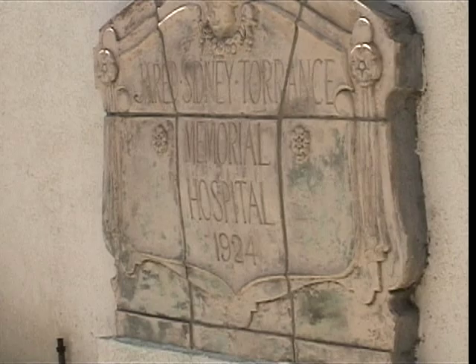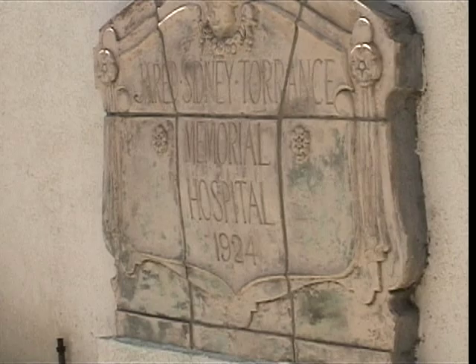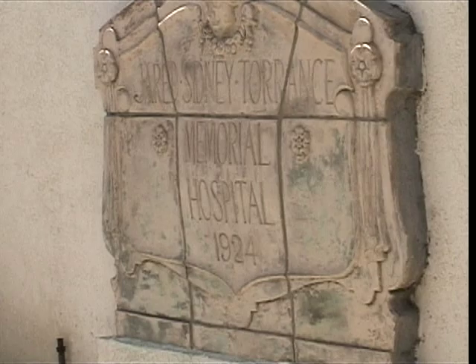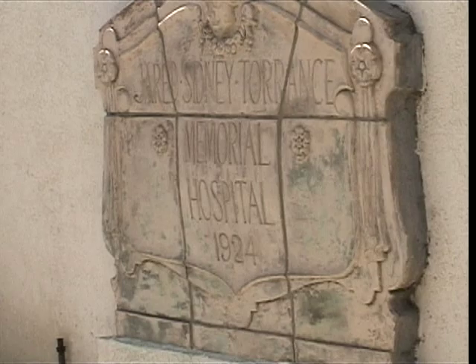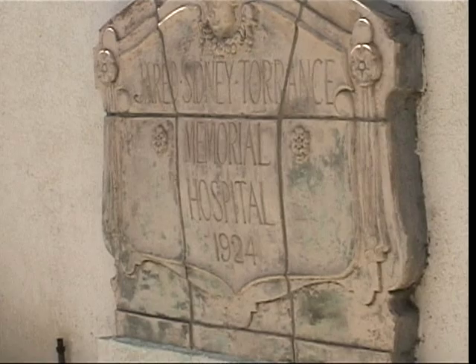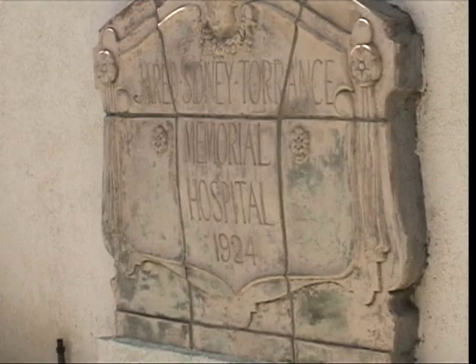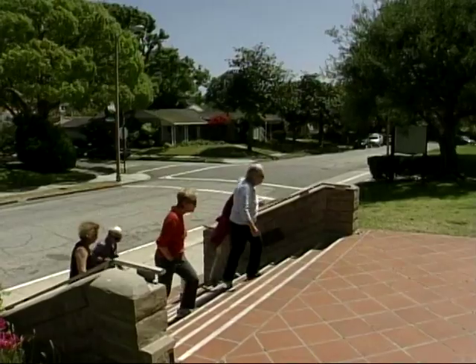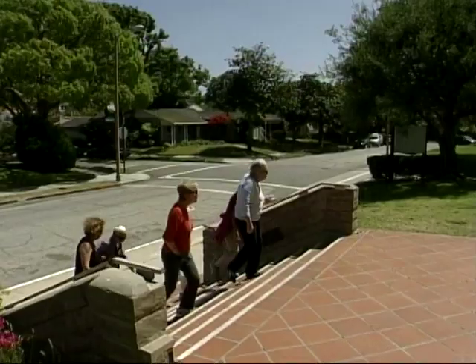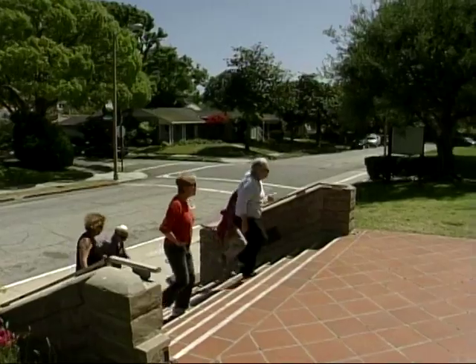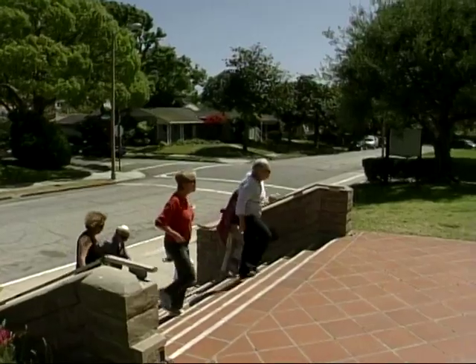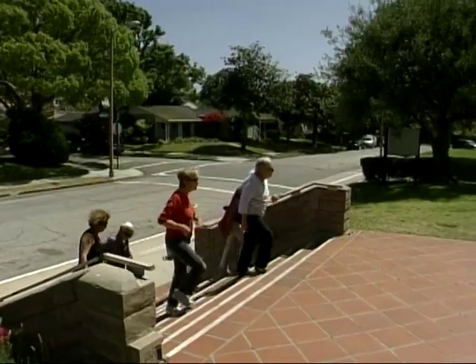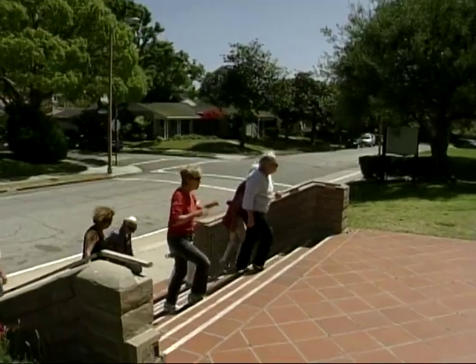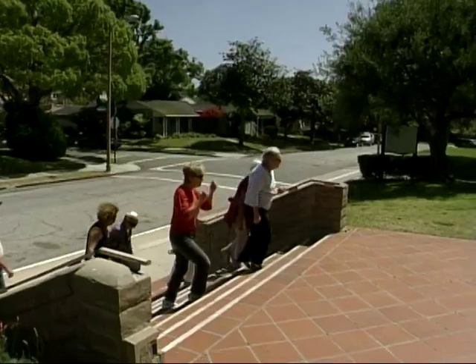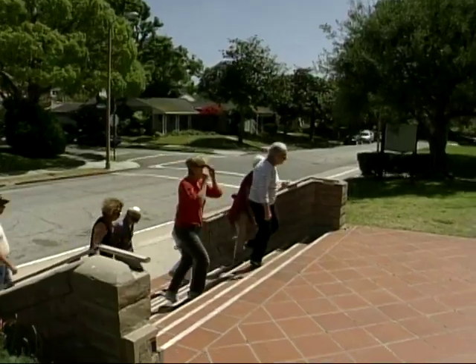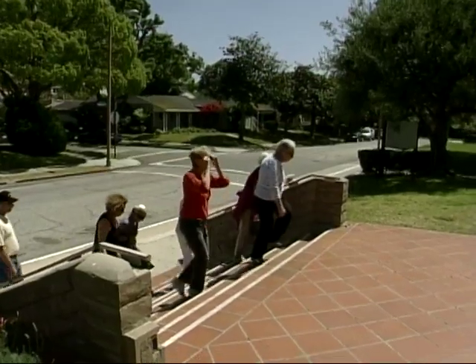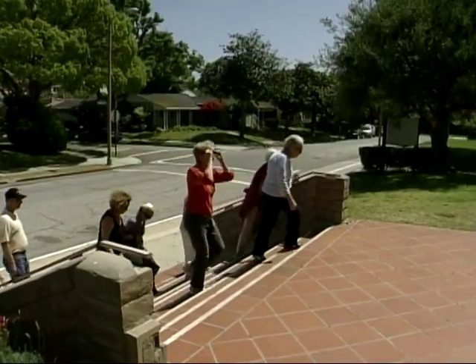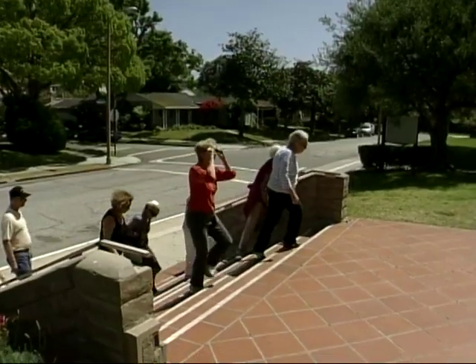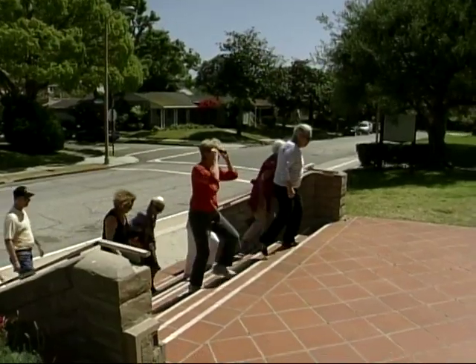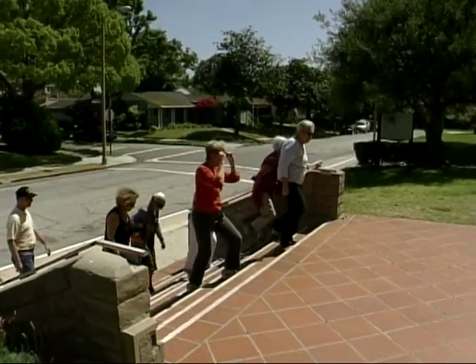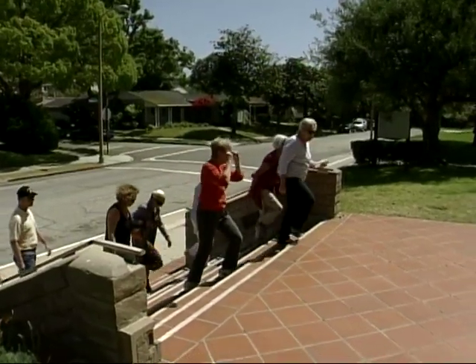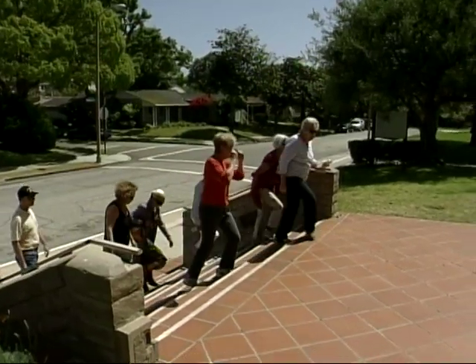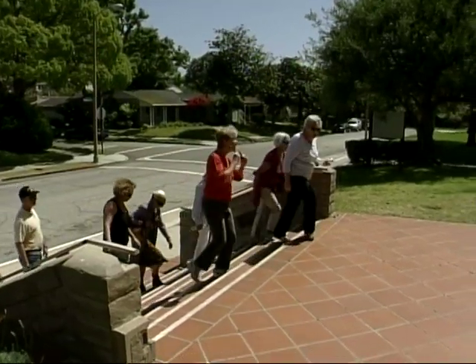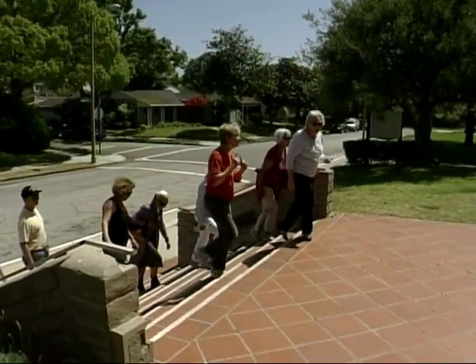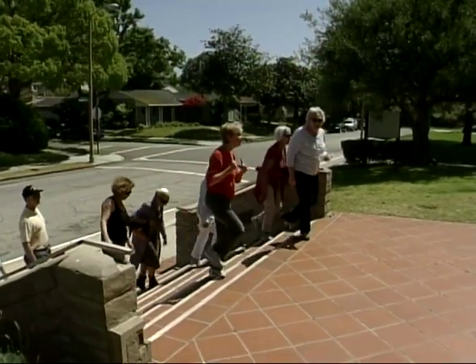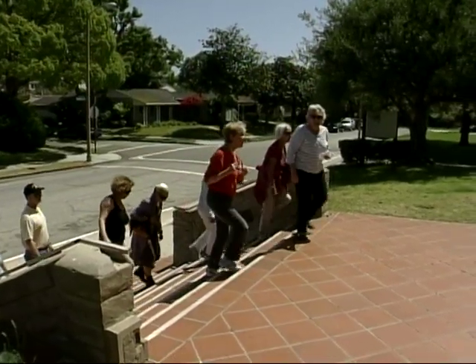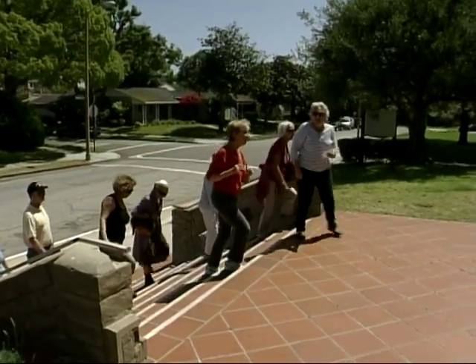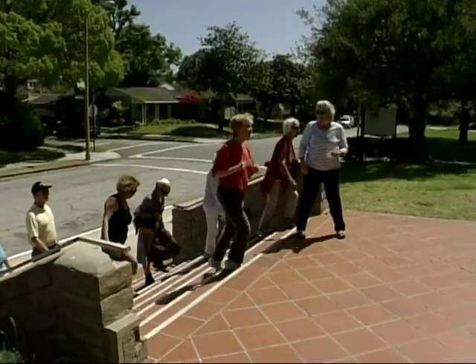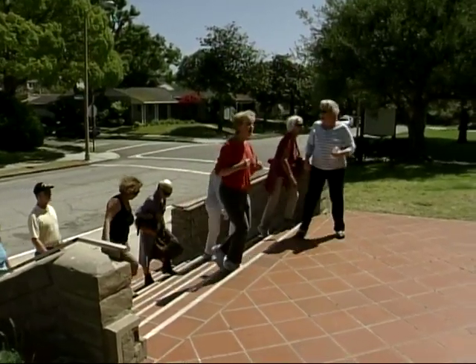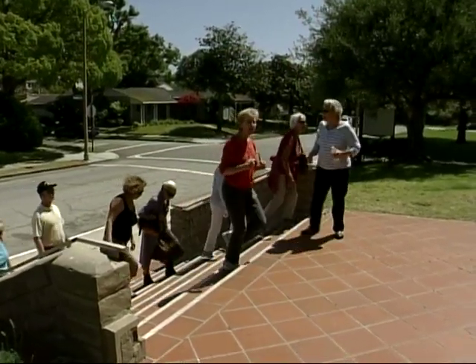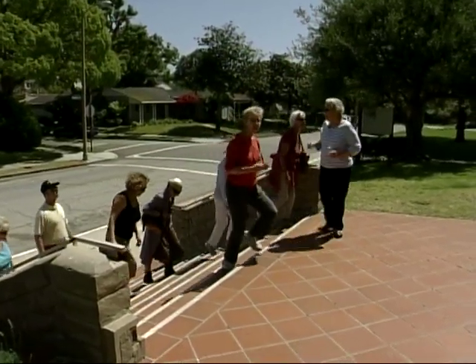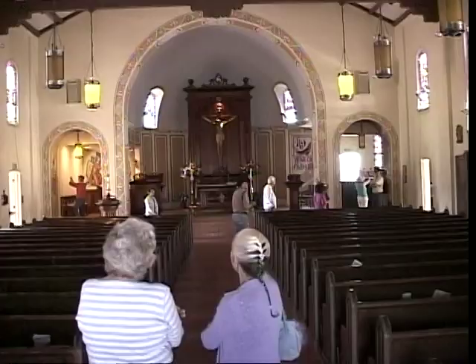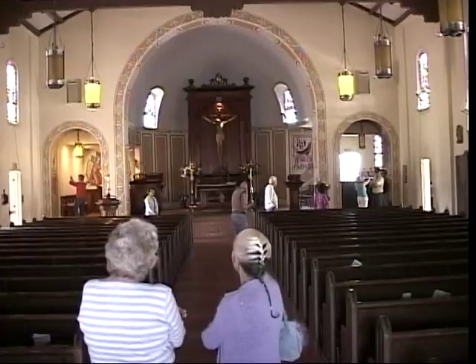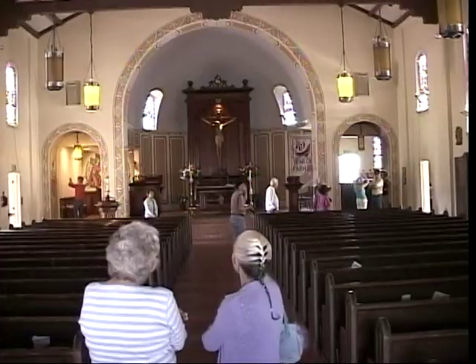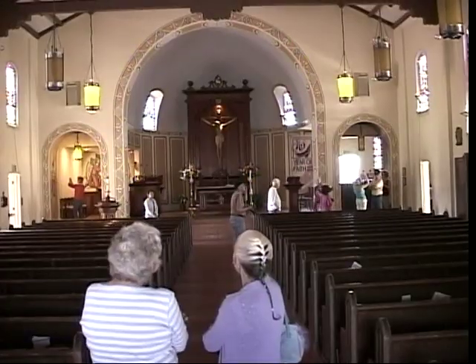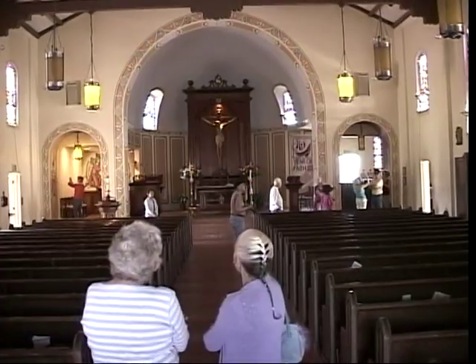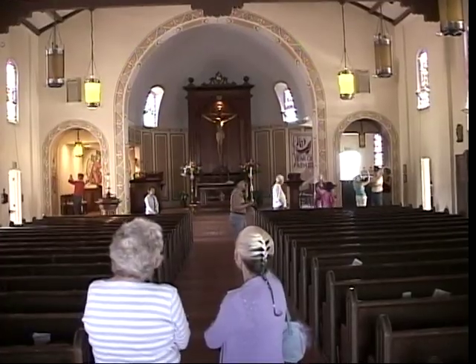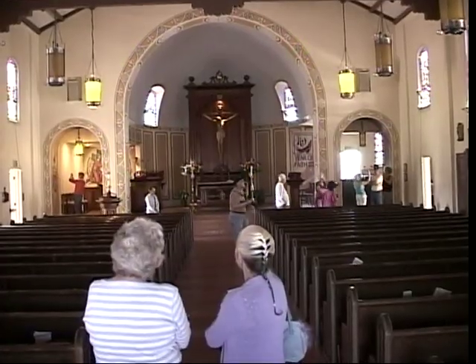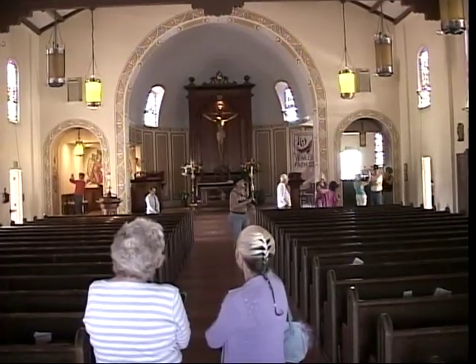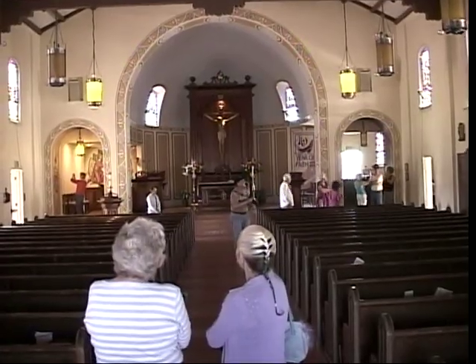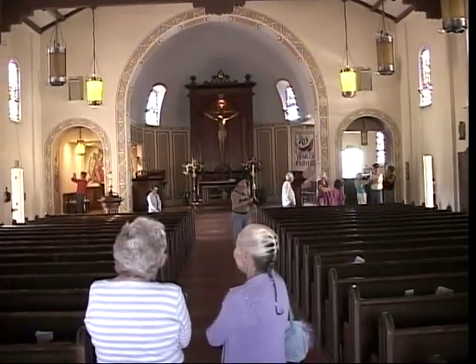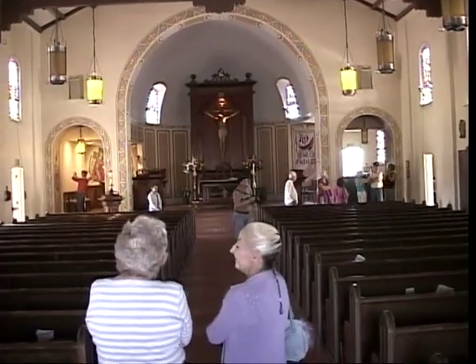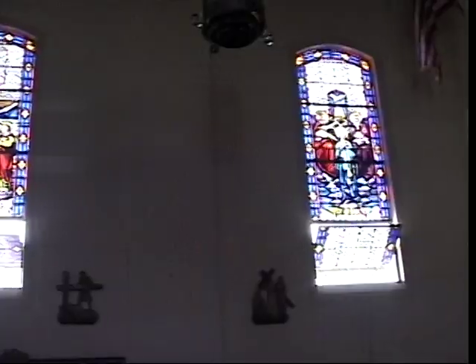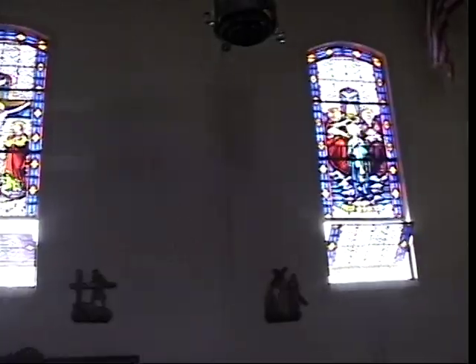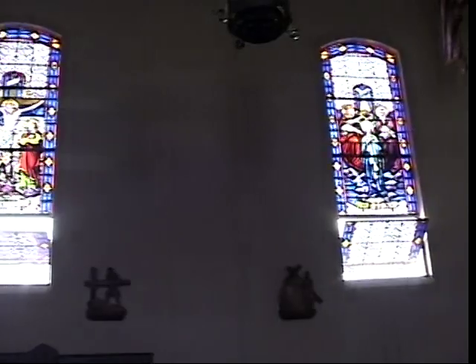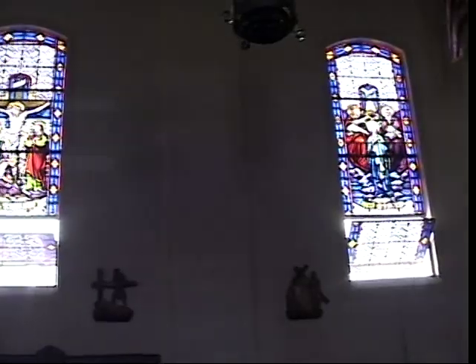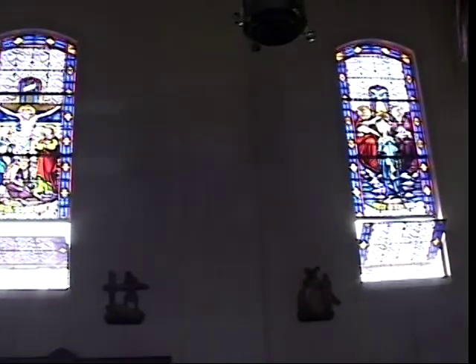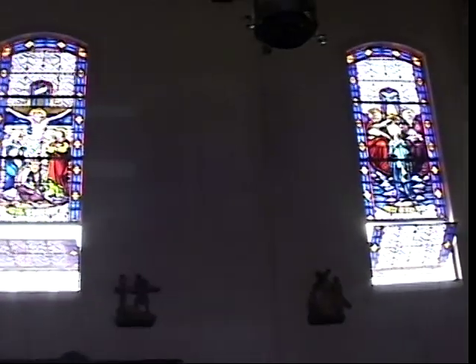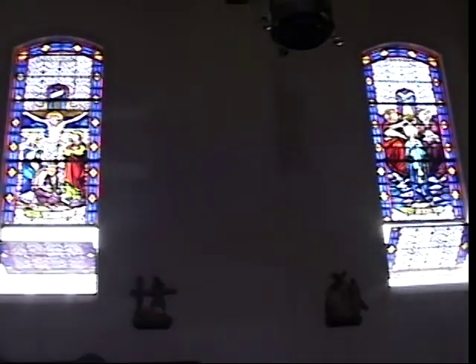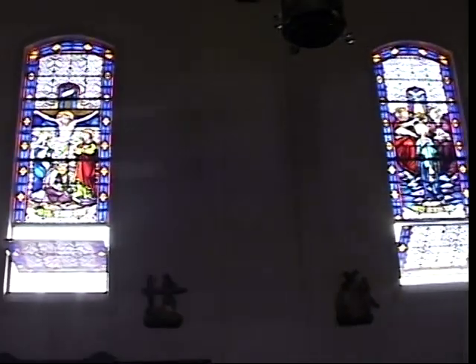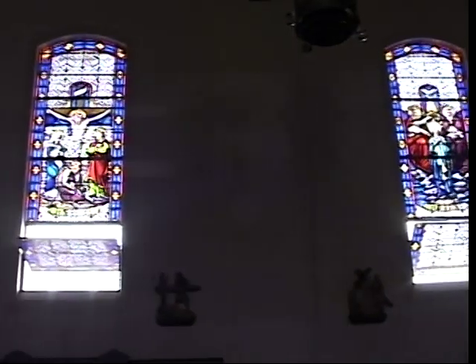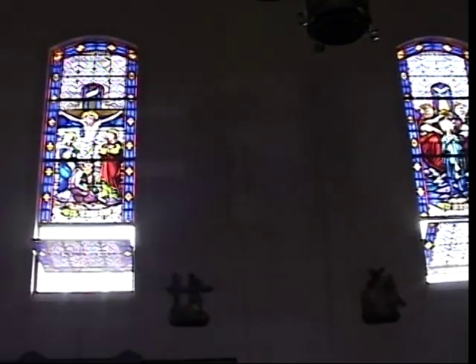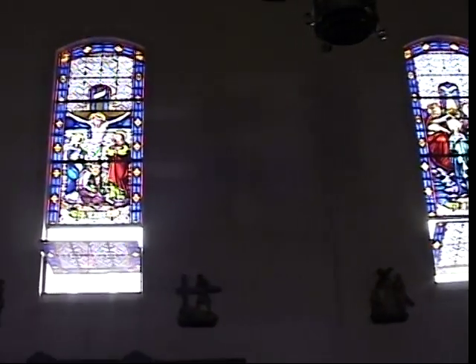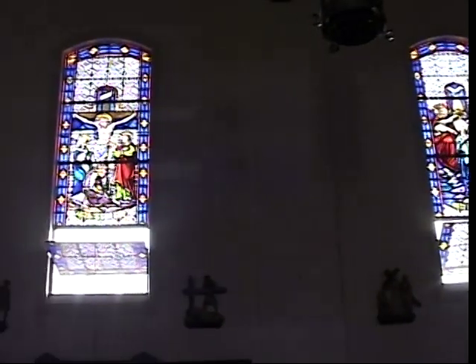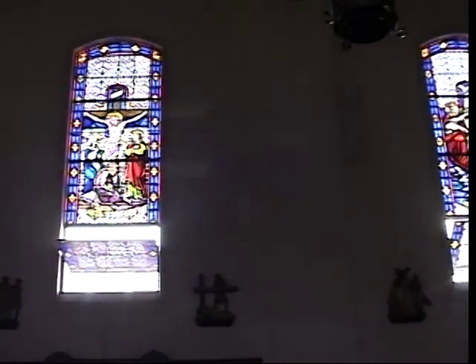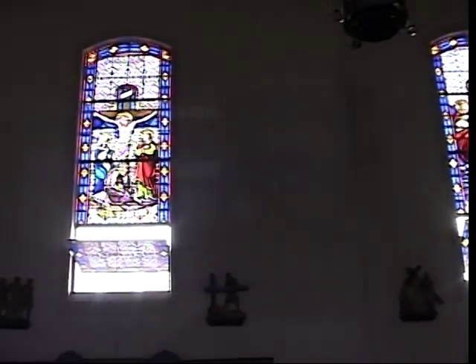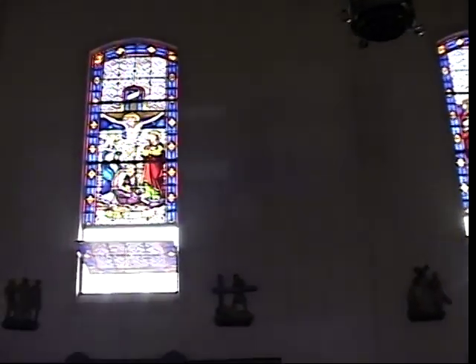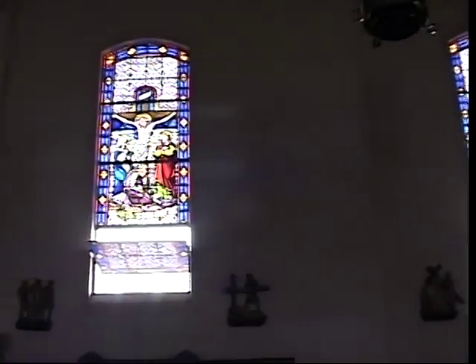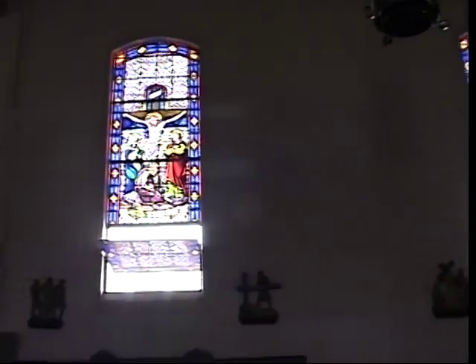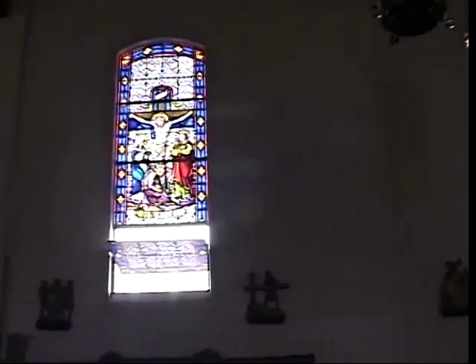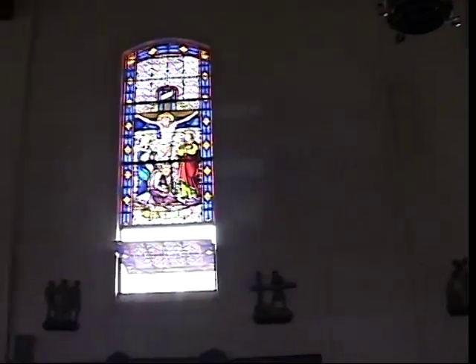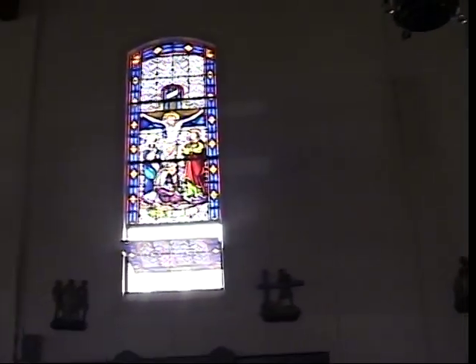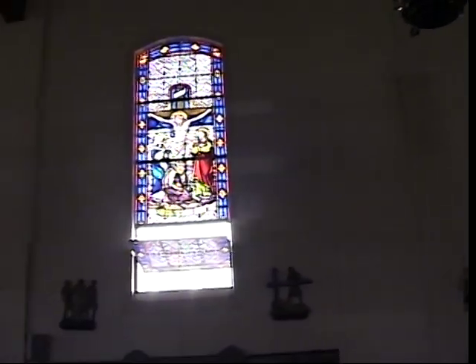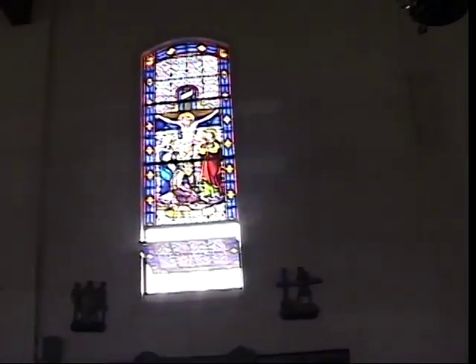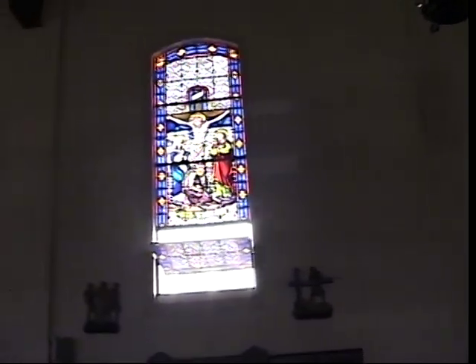A few steps down the block, we come to the Nativity Church with its beautiful interior and stained glass windows — a perfect place to take a quick break.